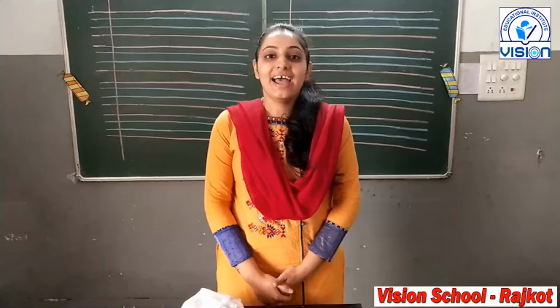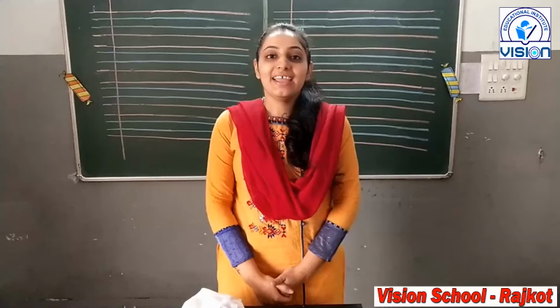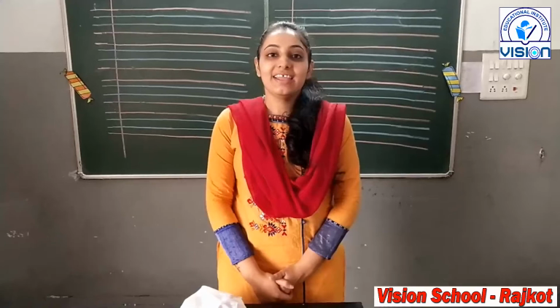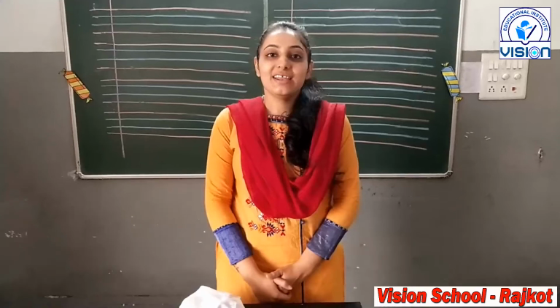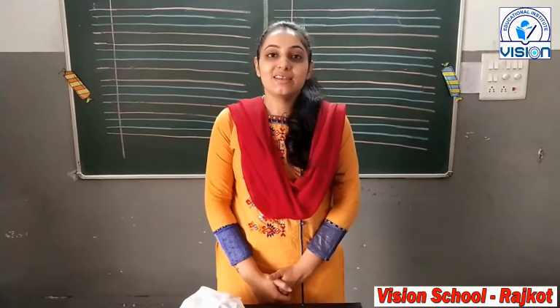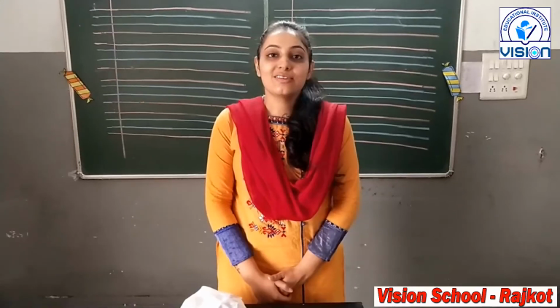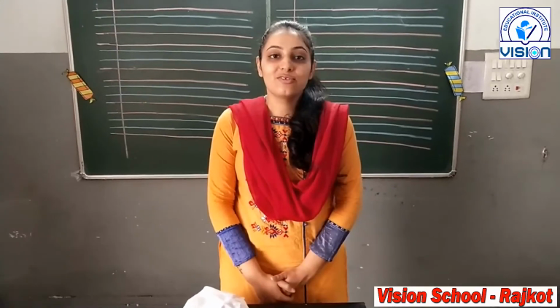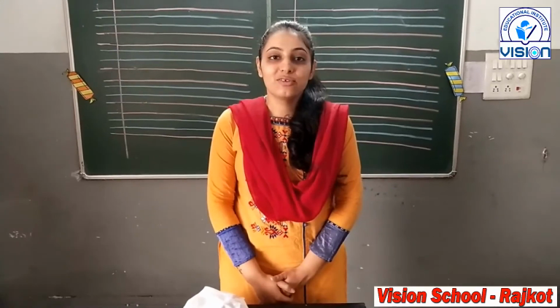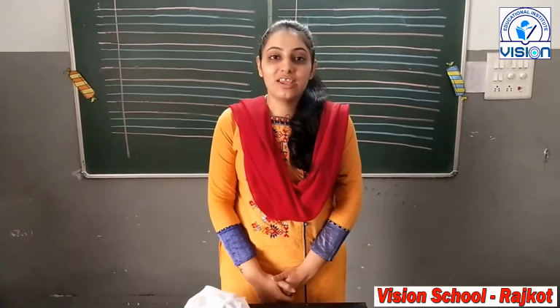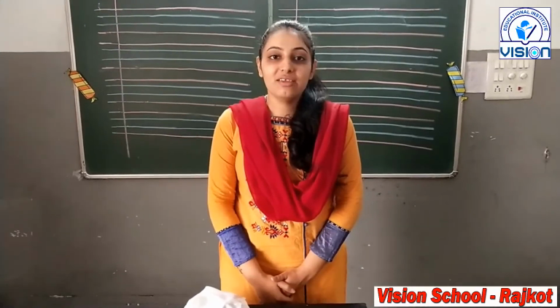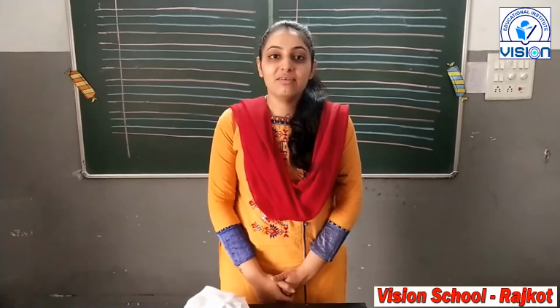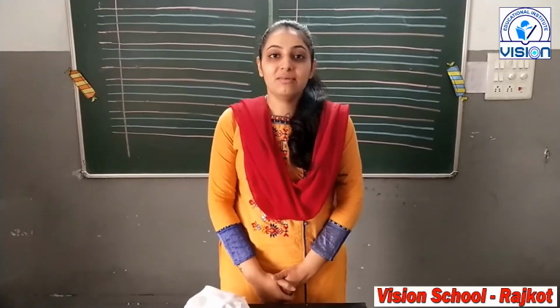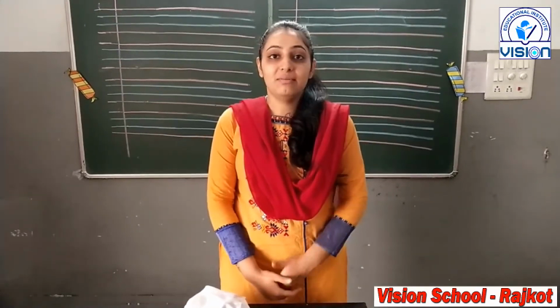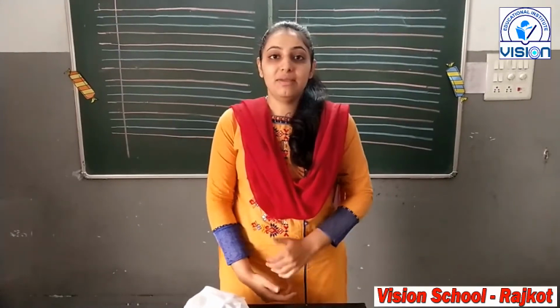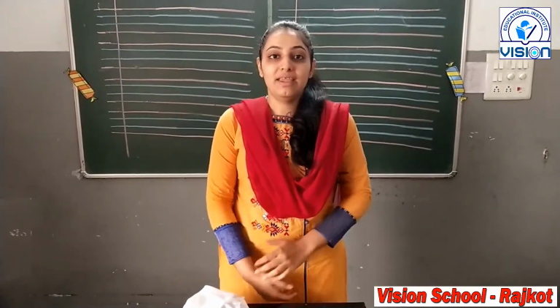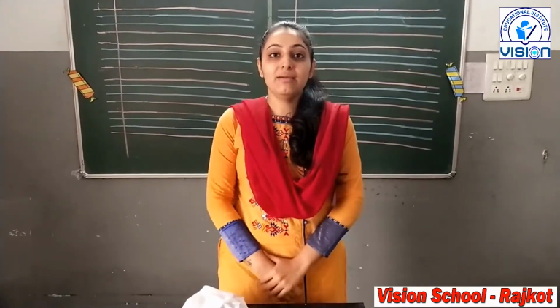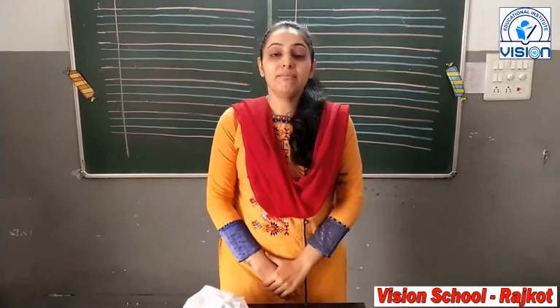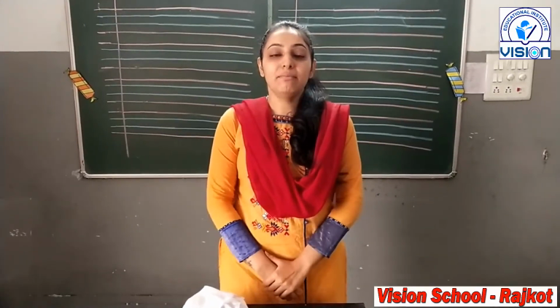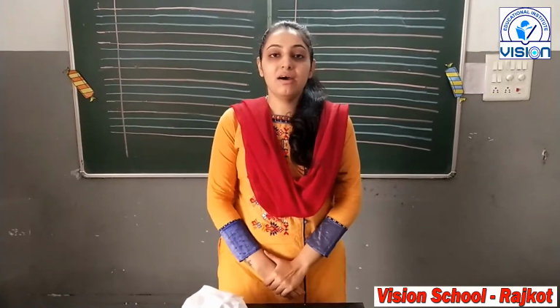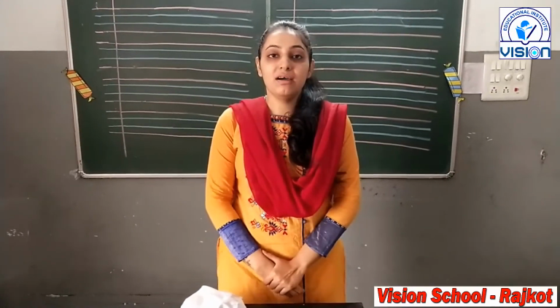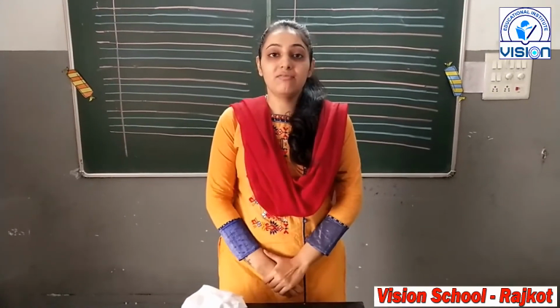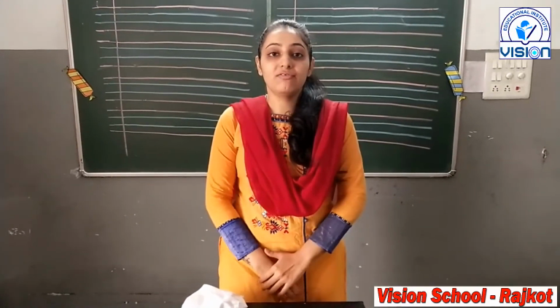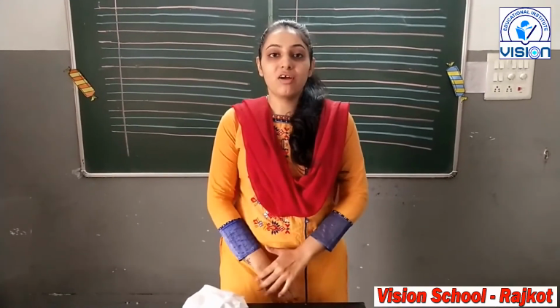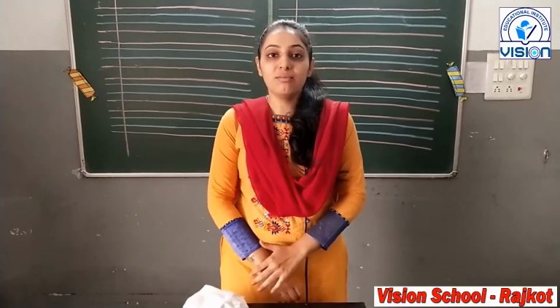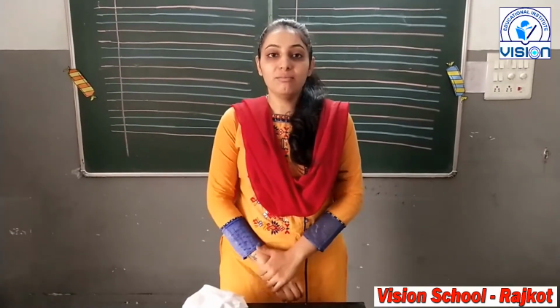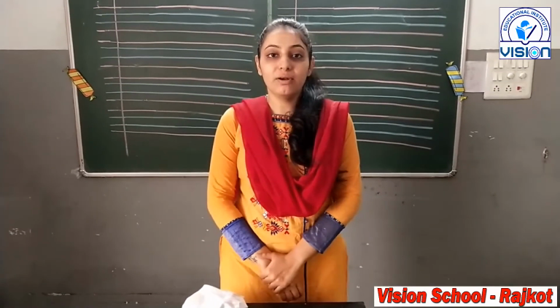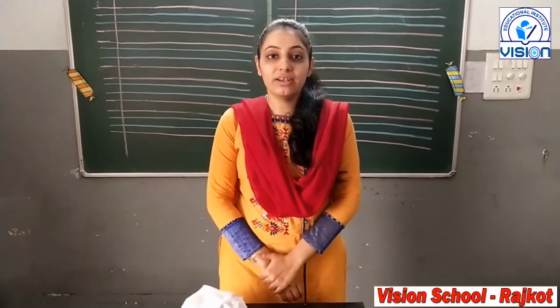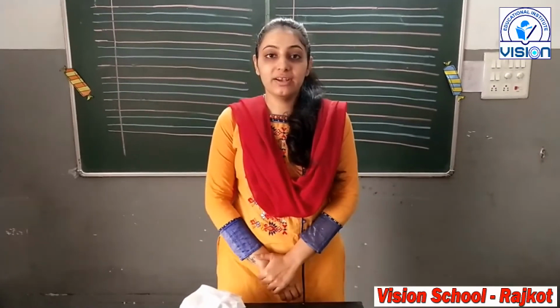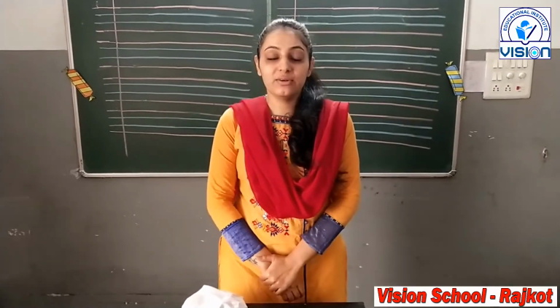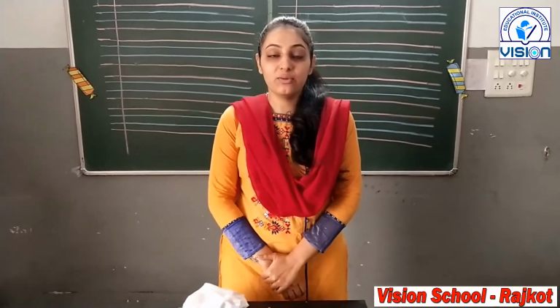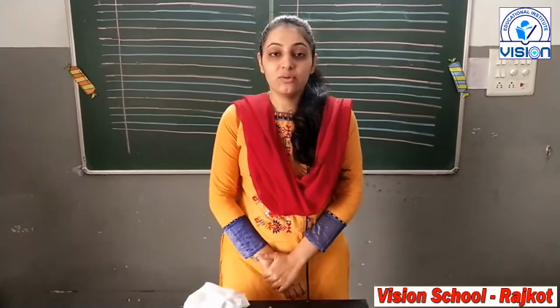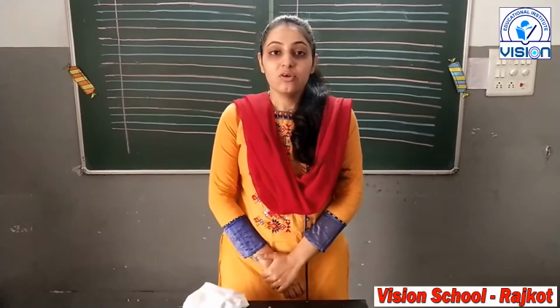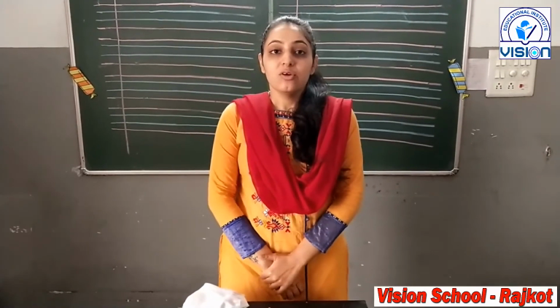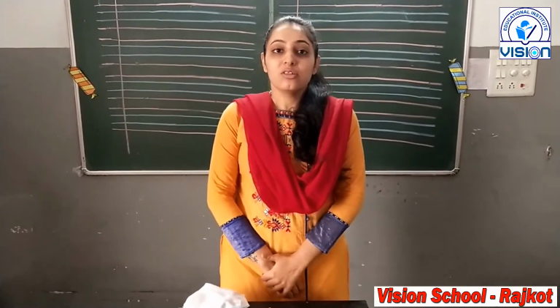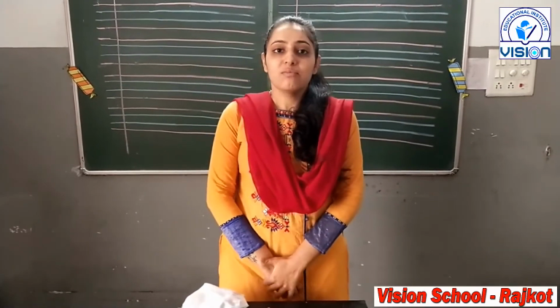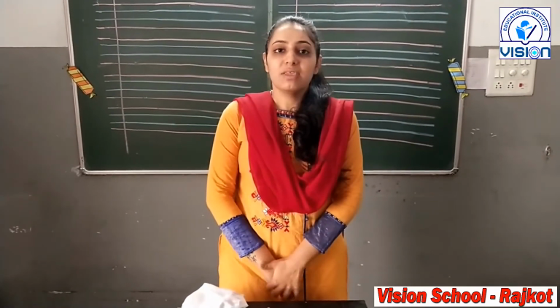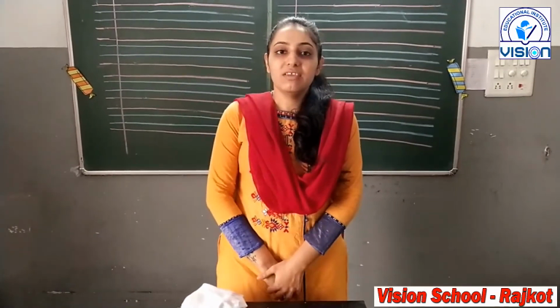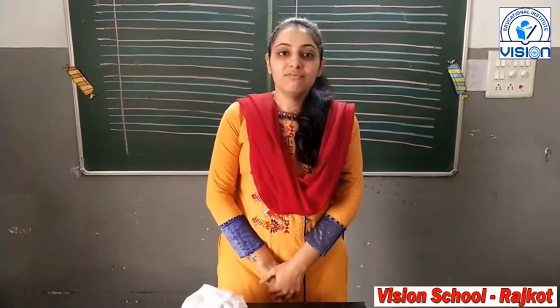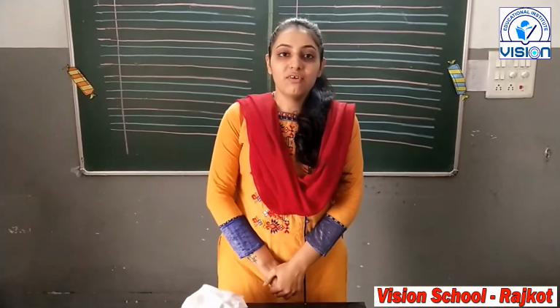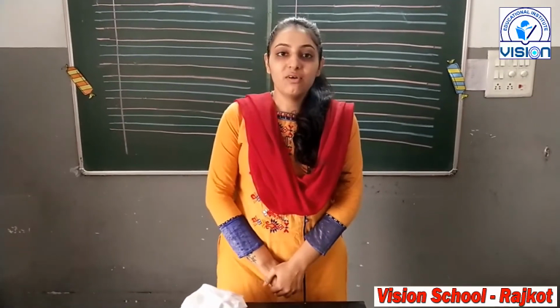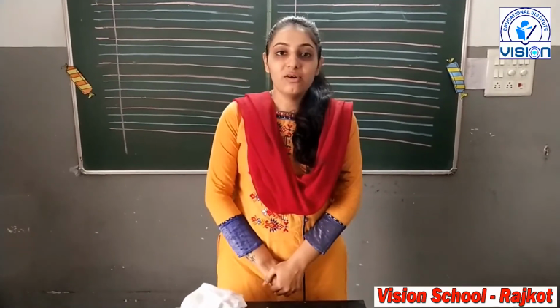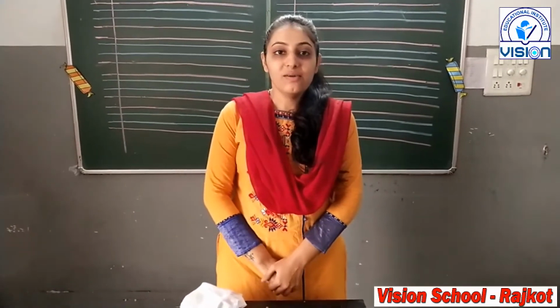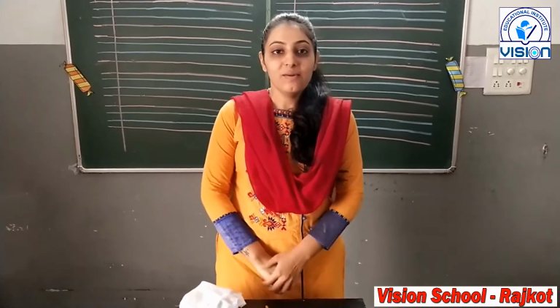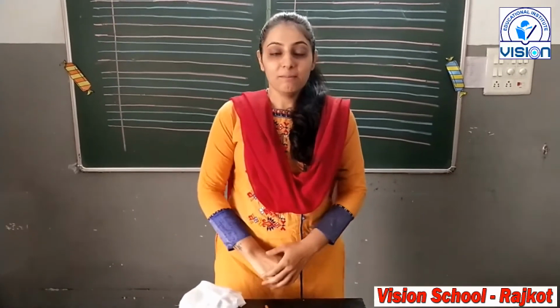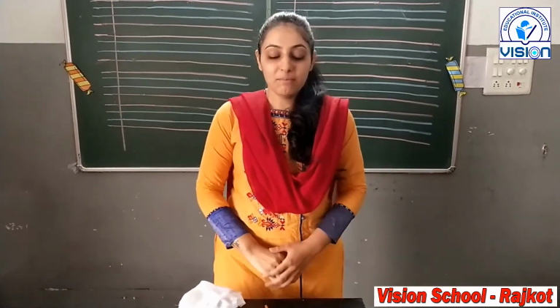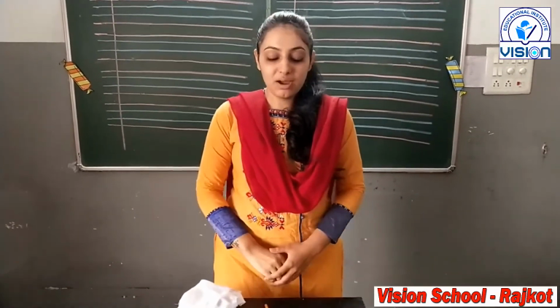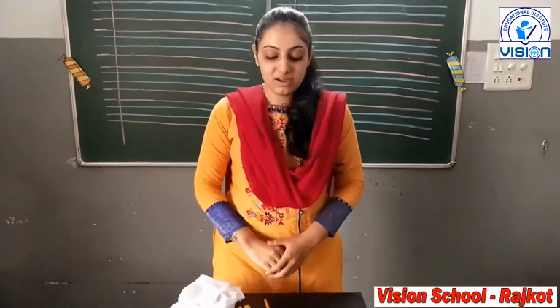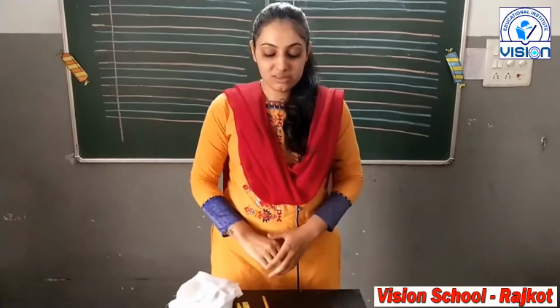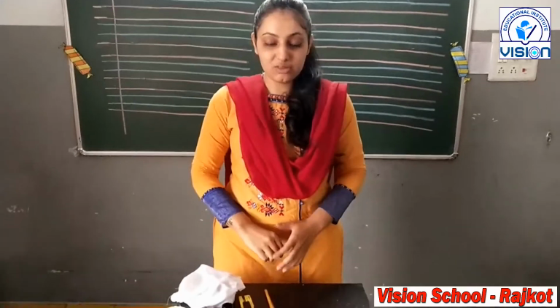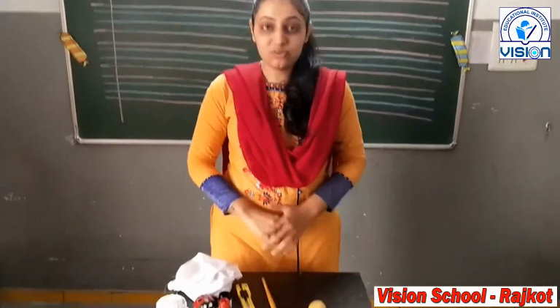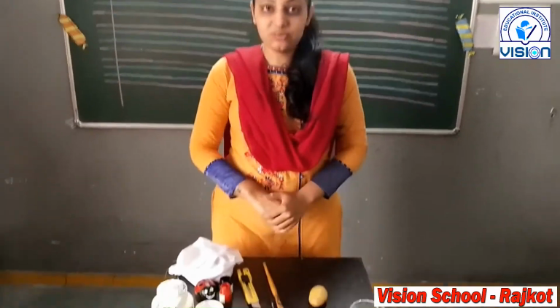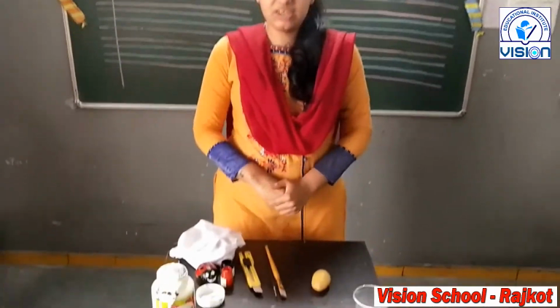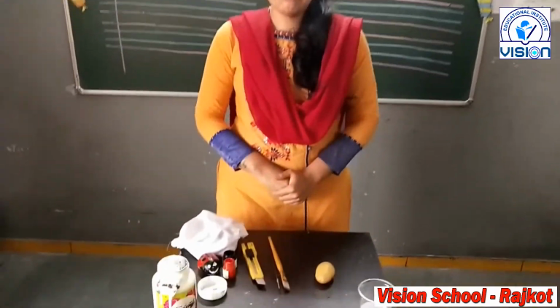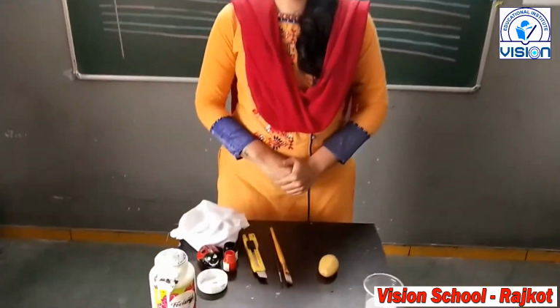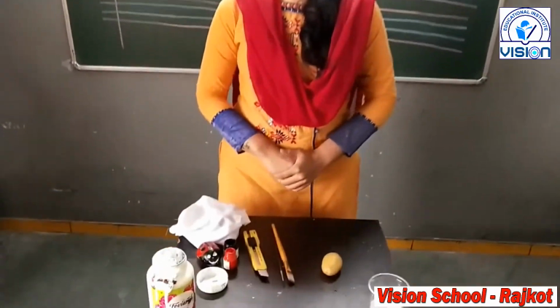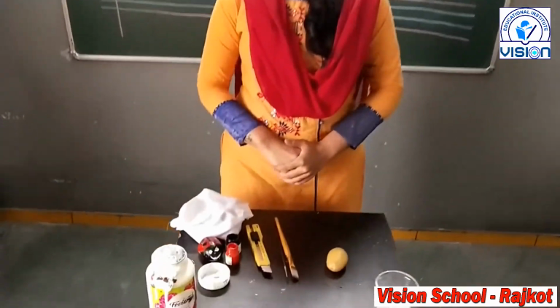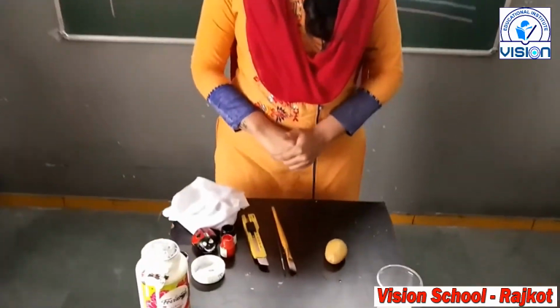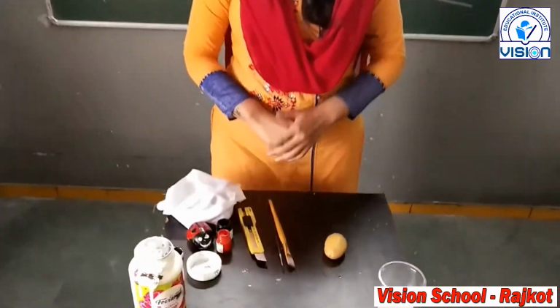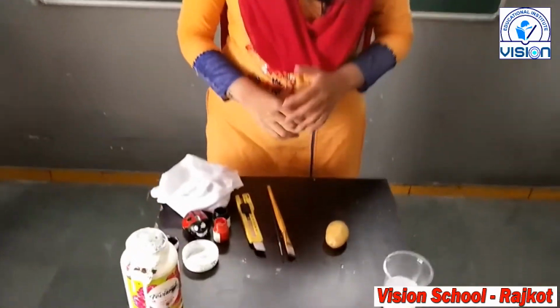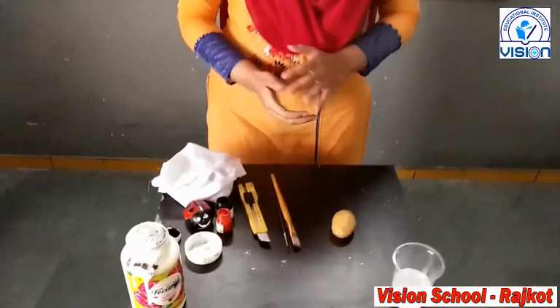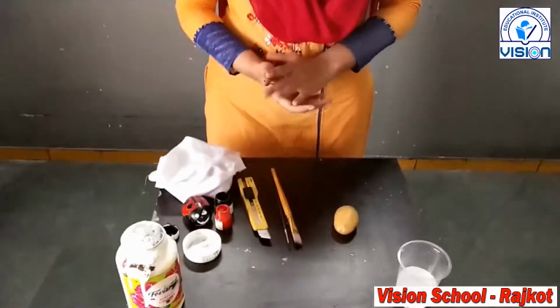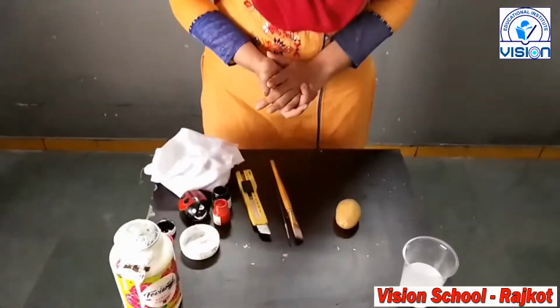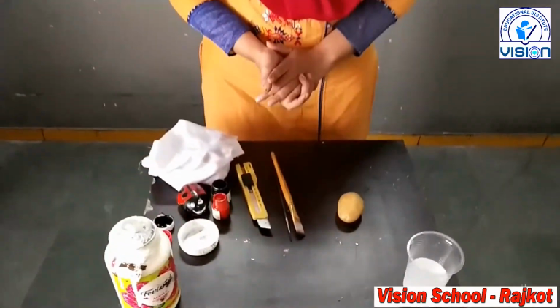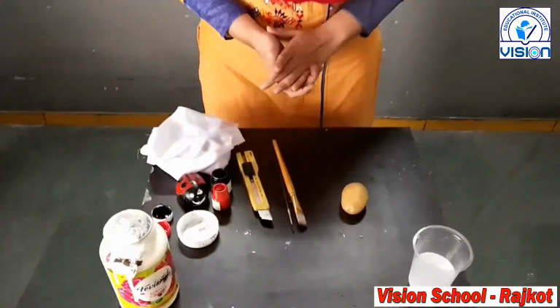Hi kids, today we will make a bug from potato. B for bug.